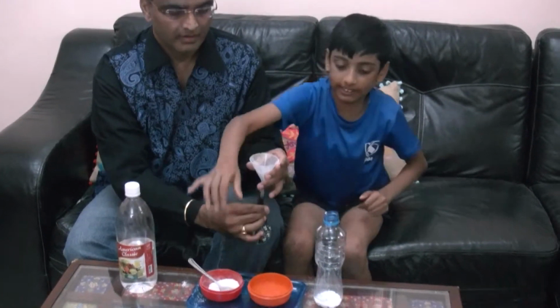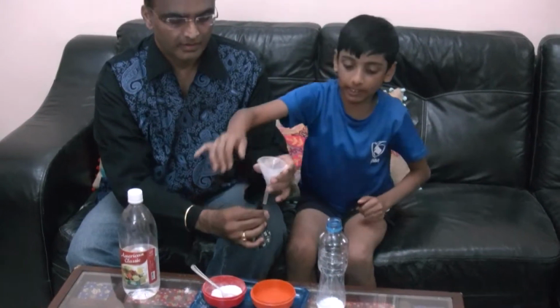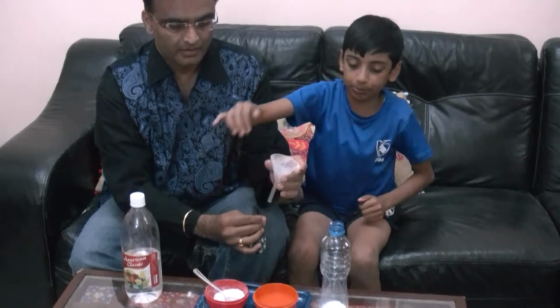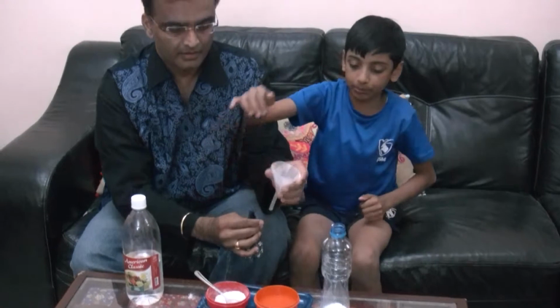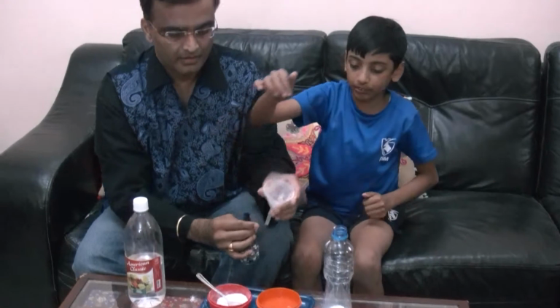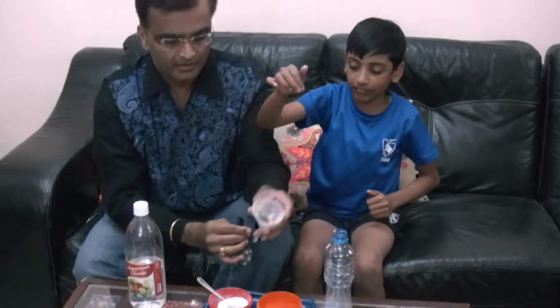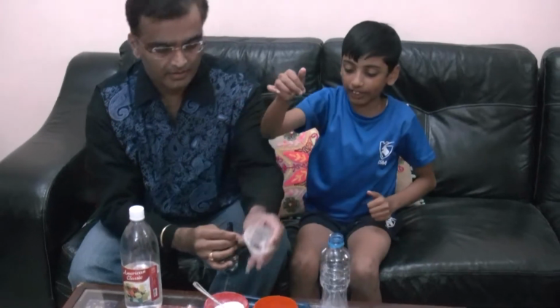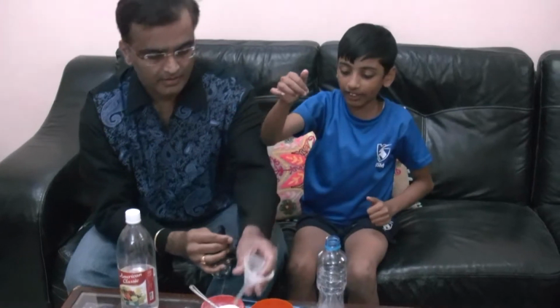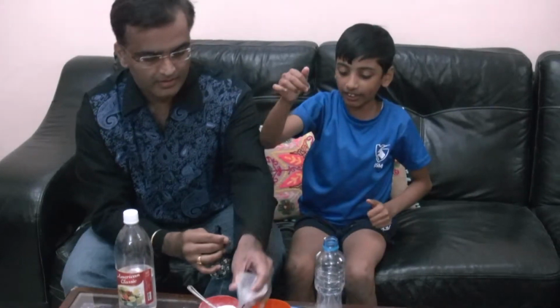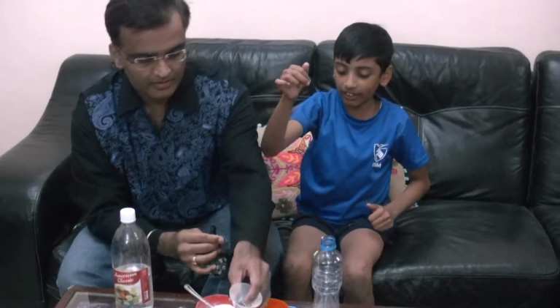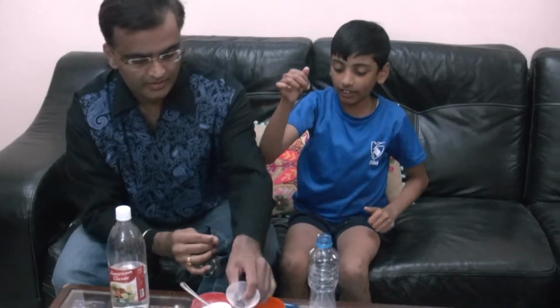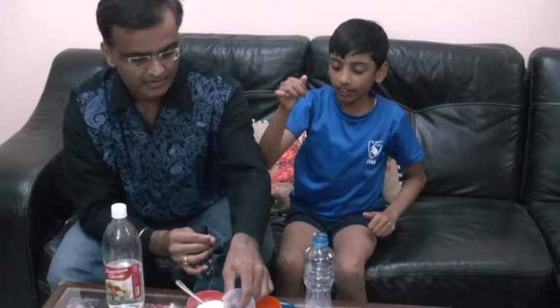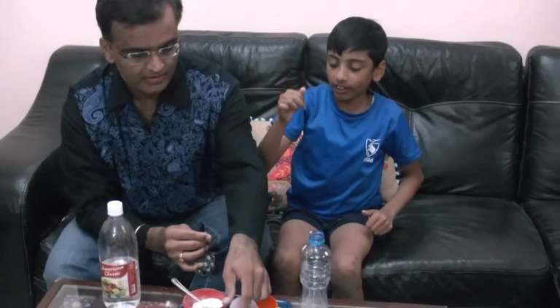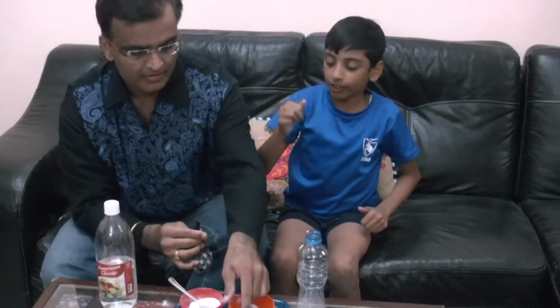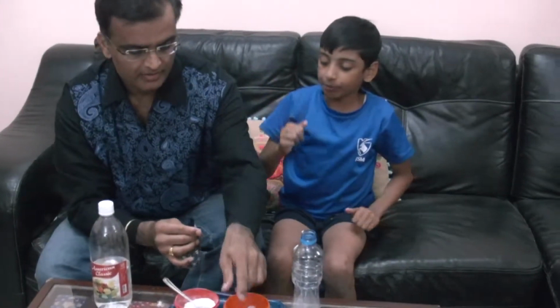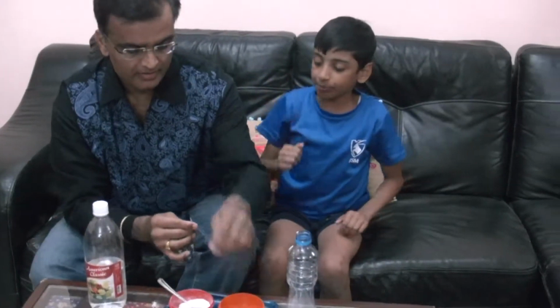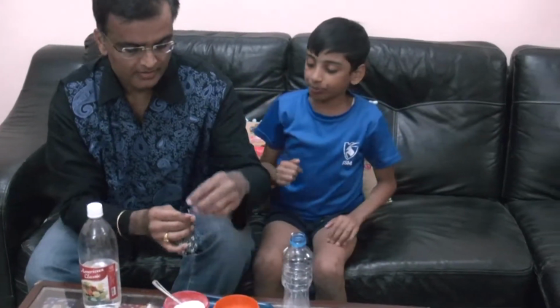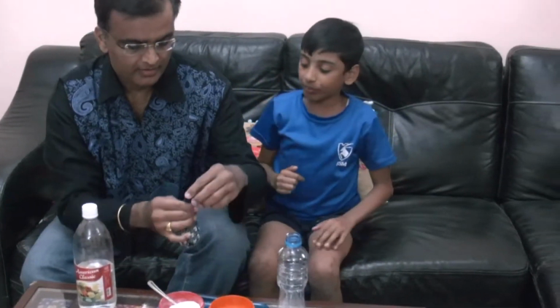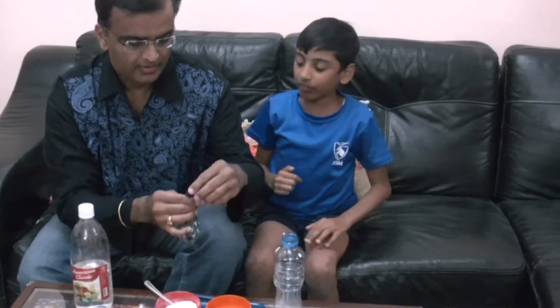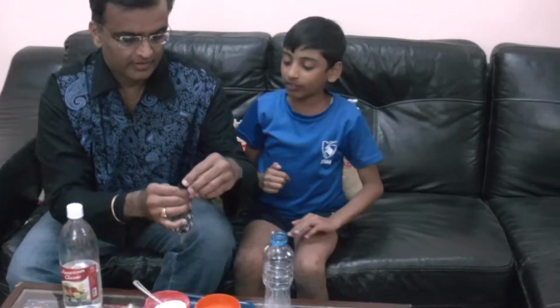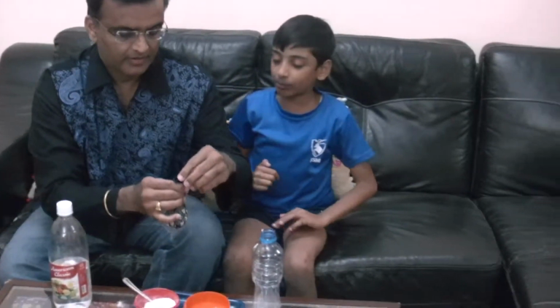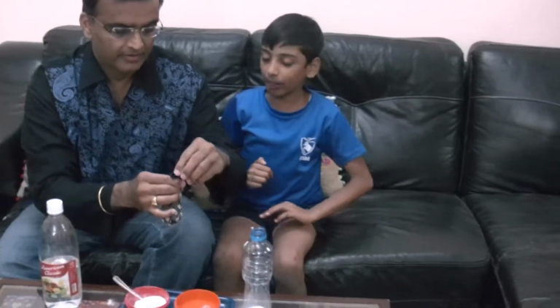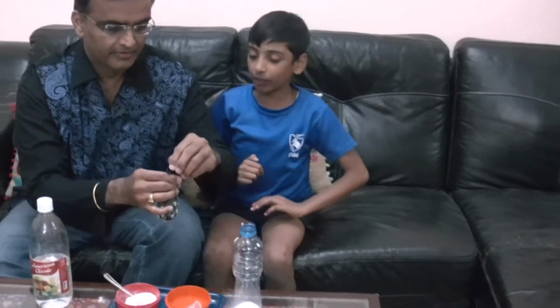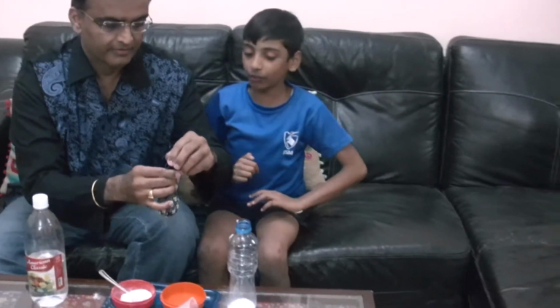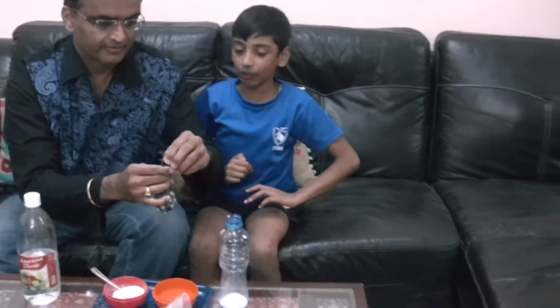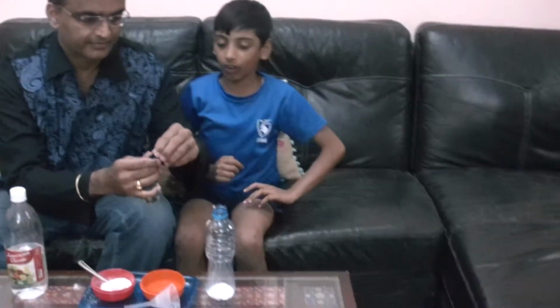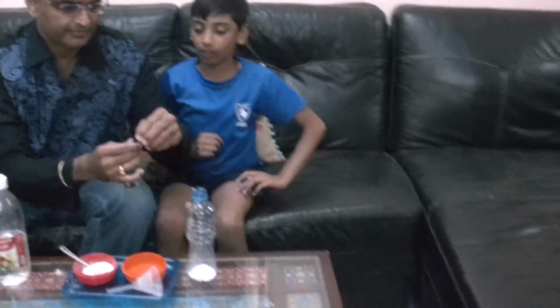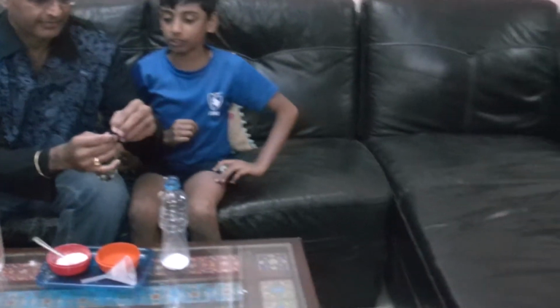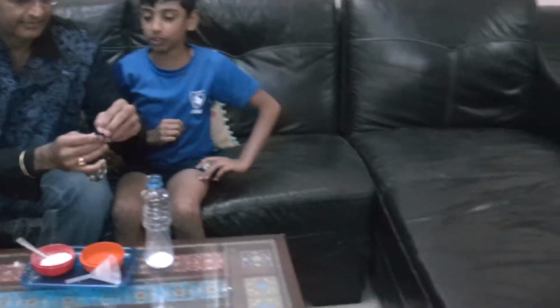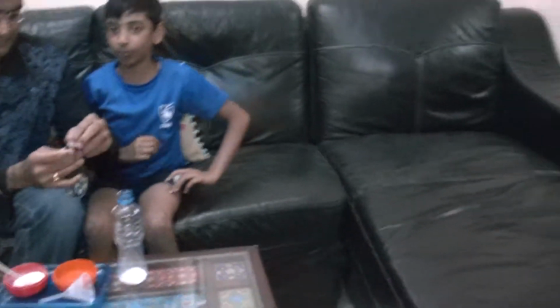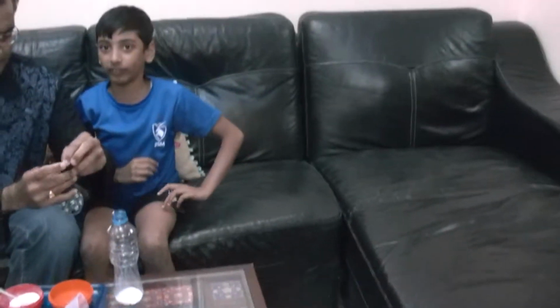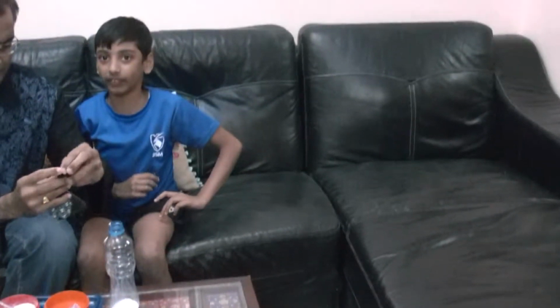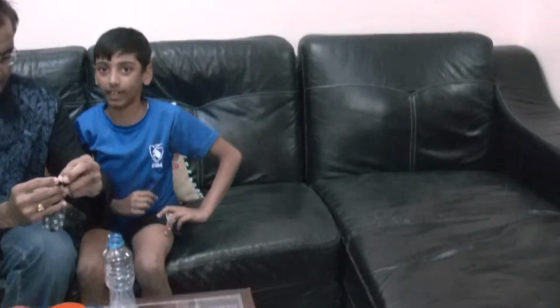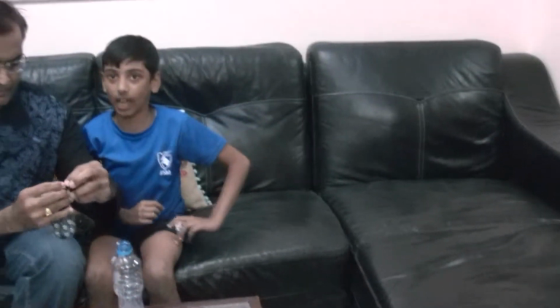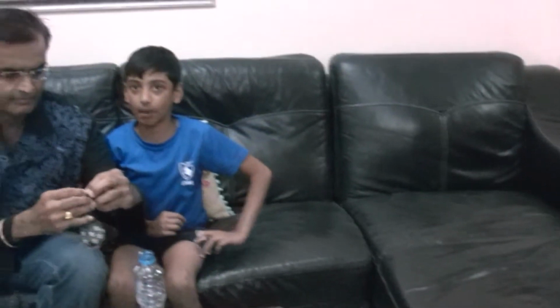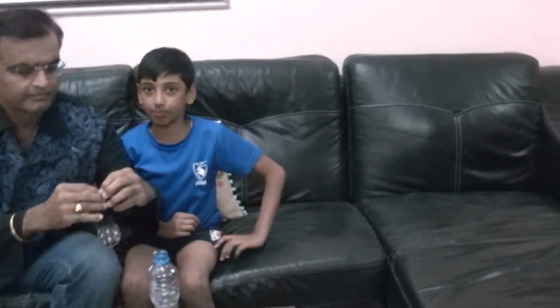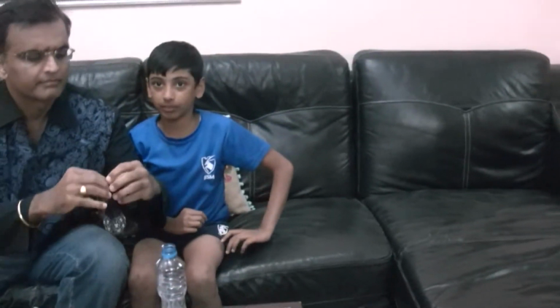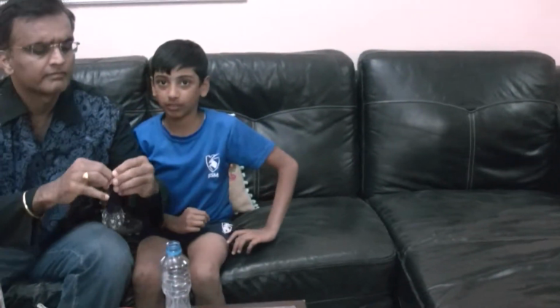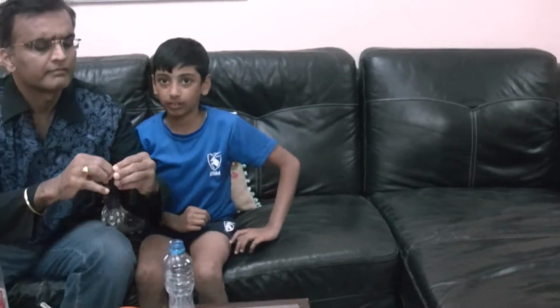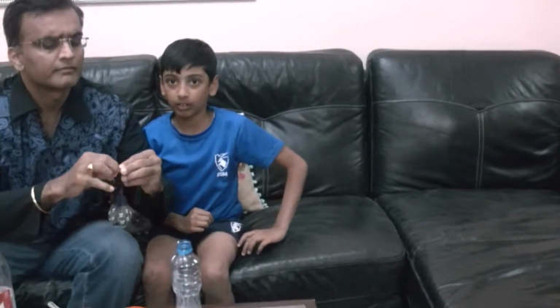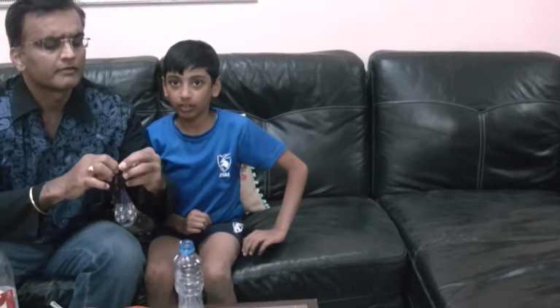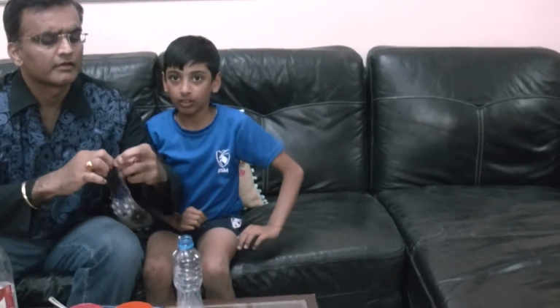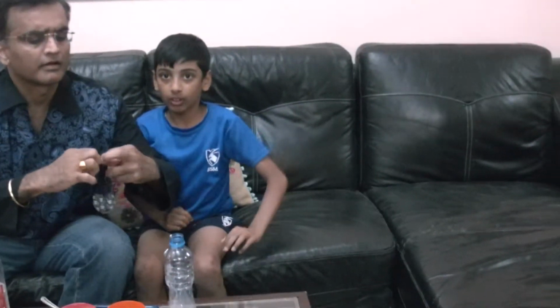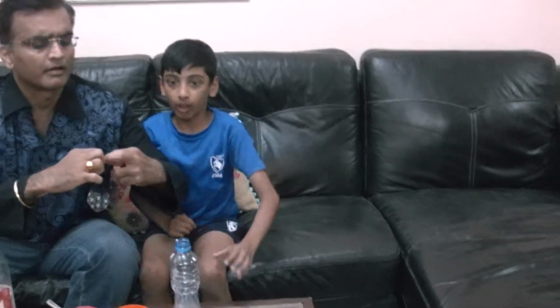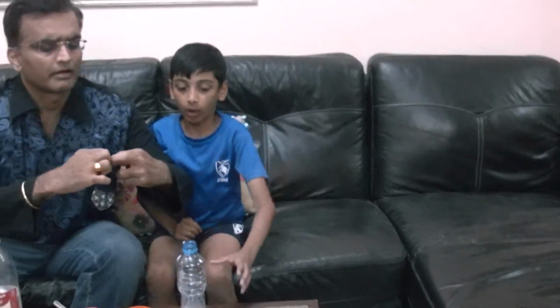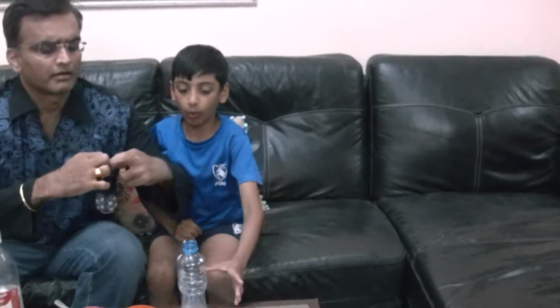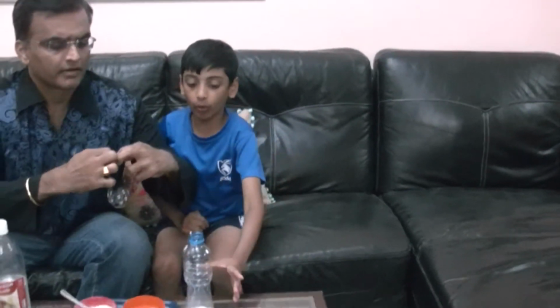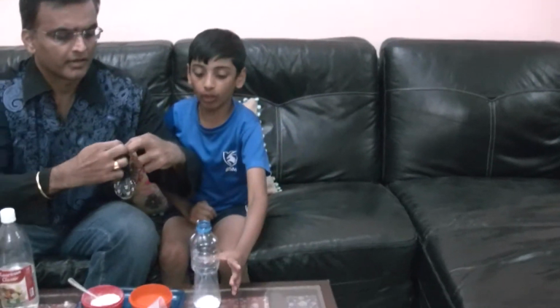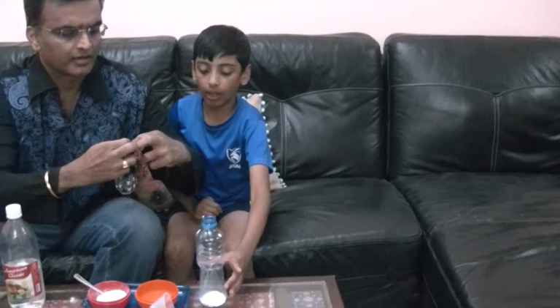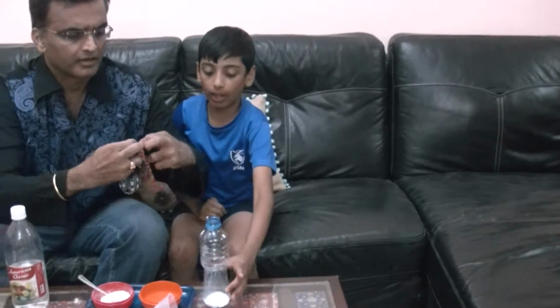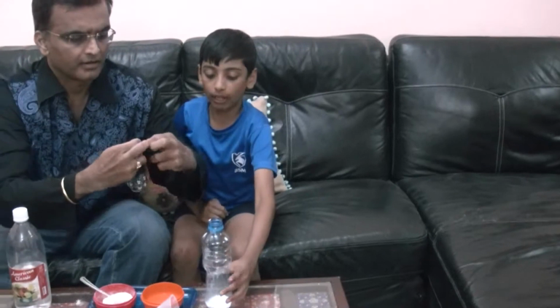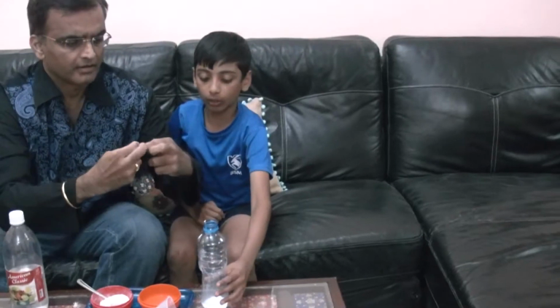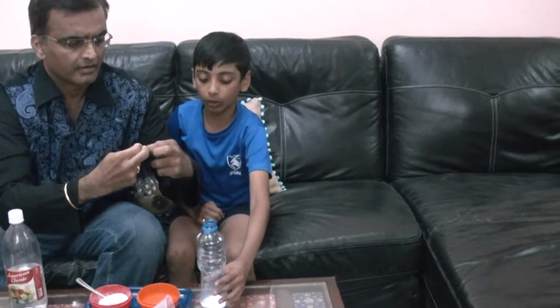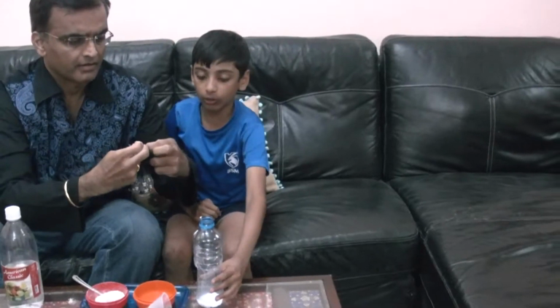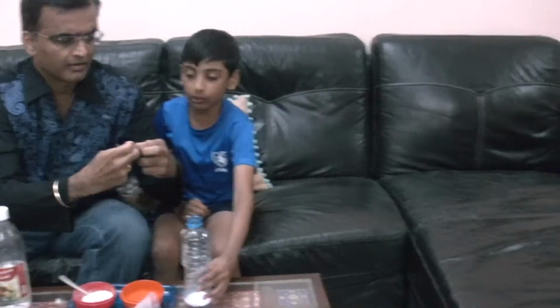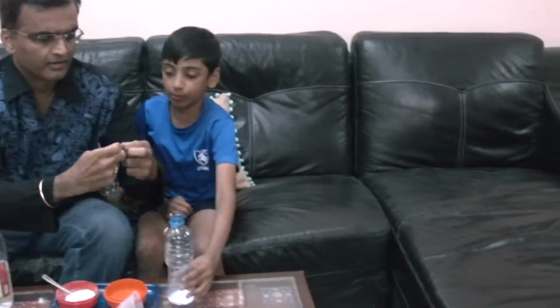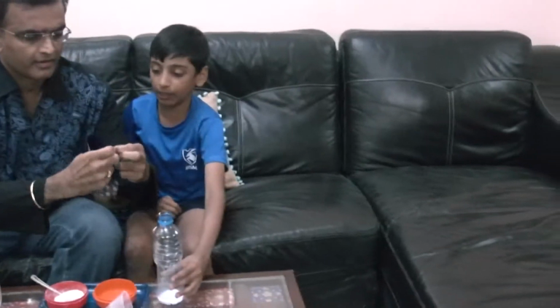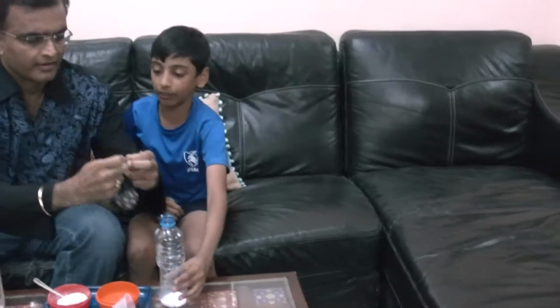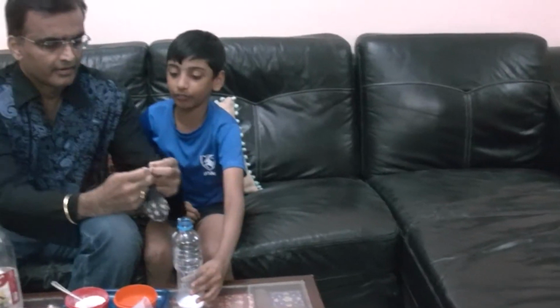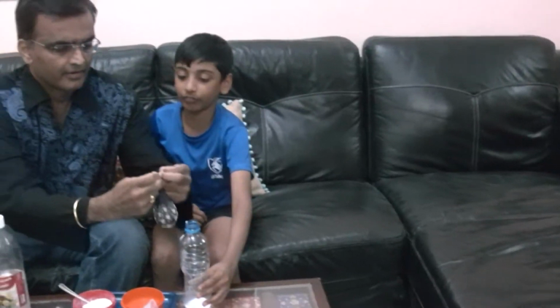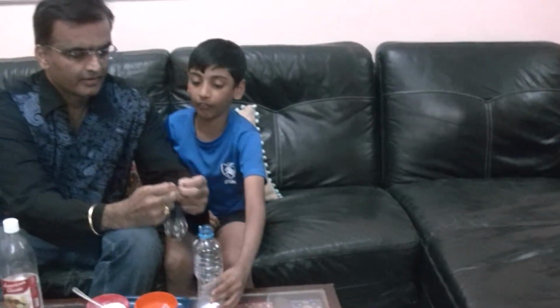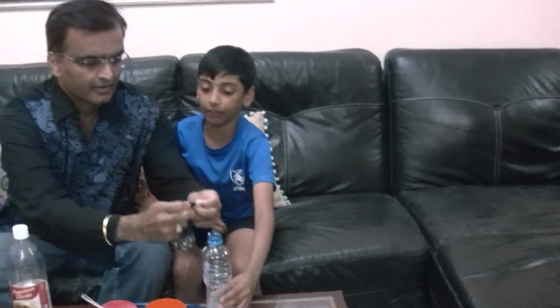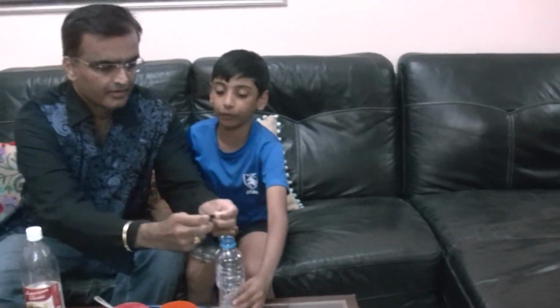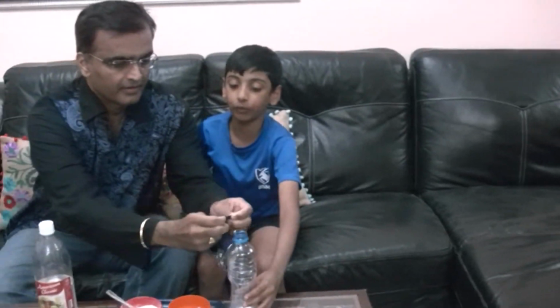Step 3. Put the balloon on top of the cap. I will hold the balloon for you.